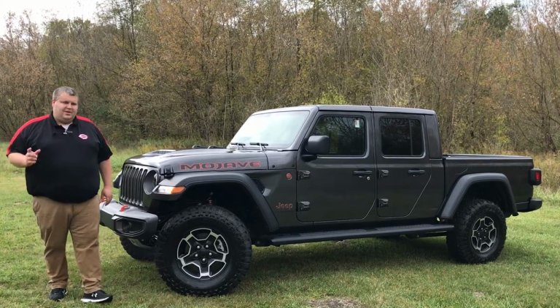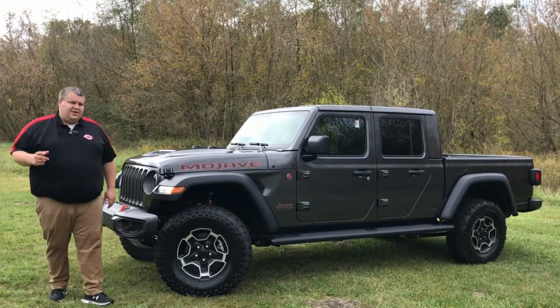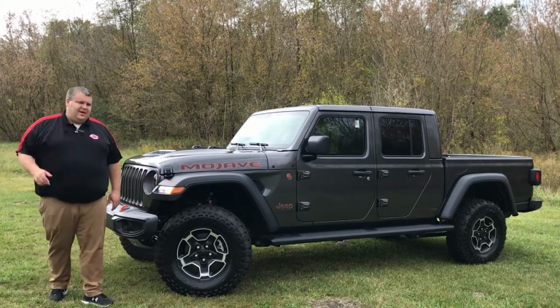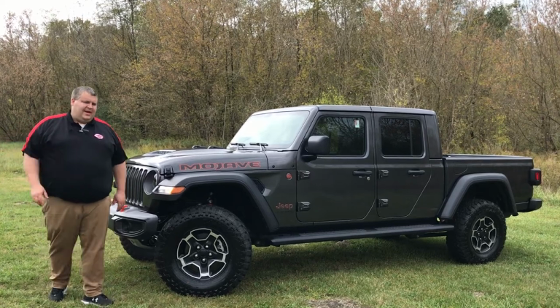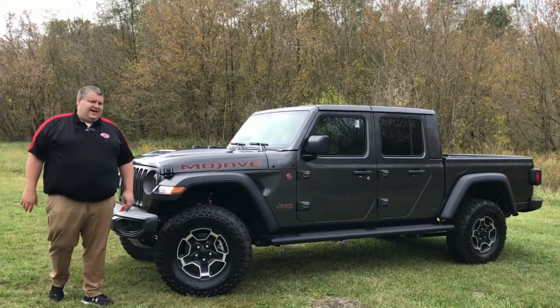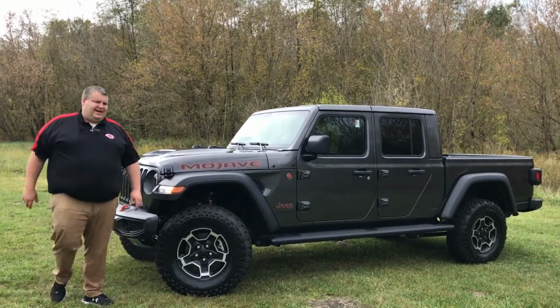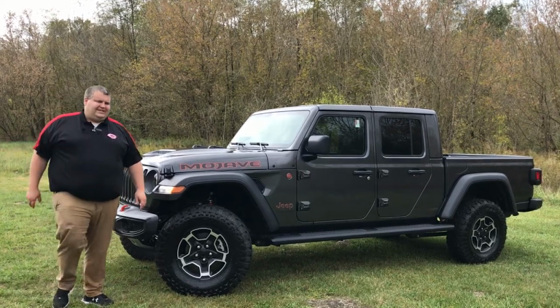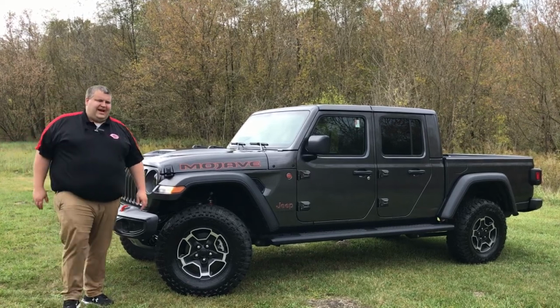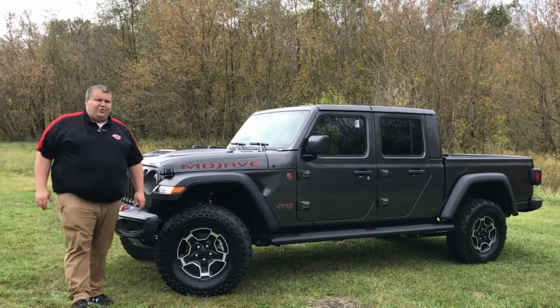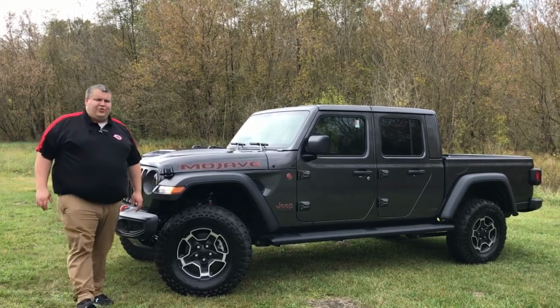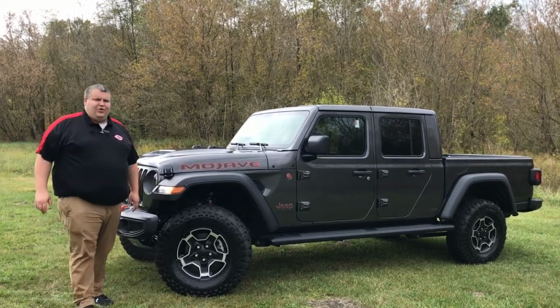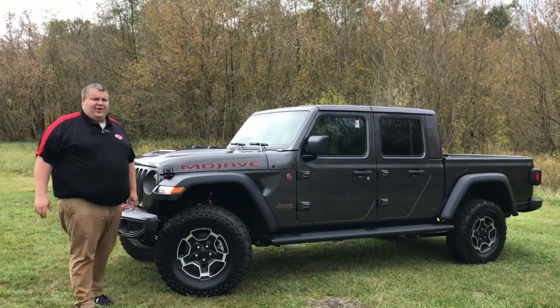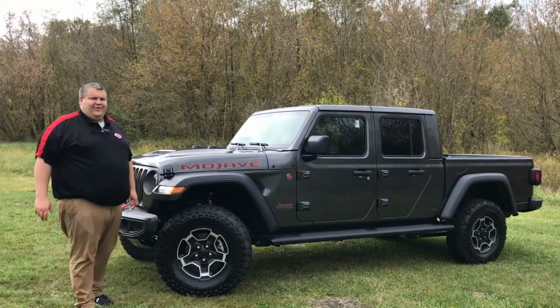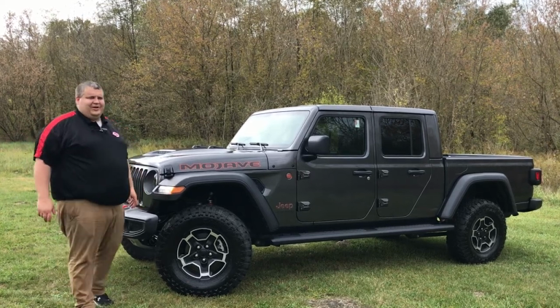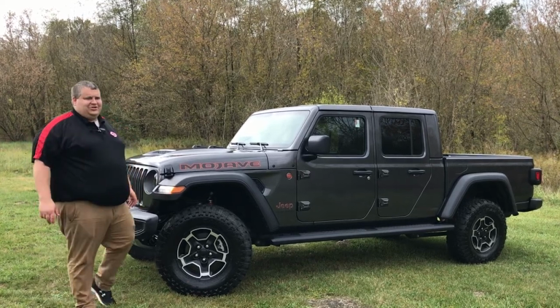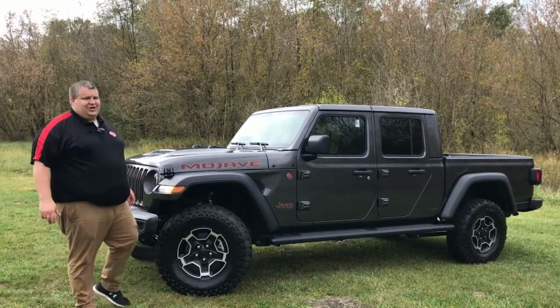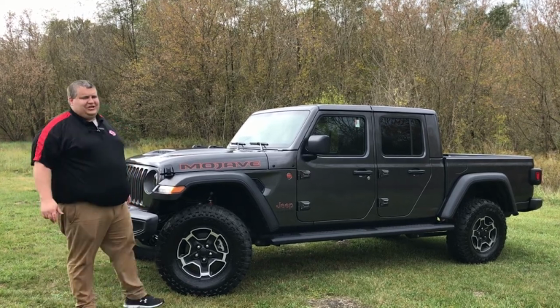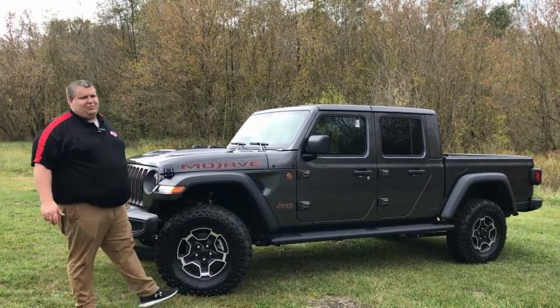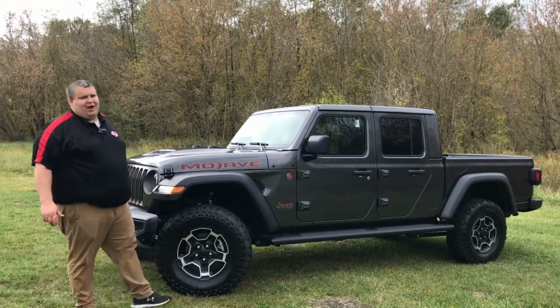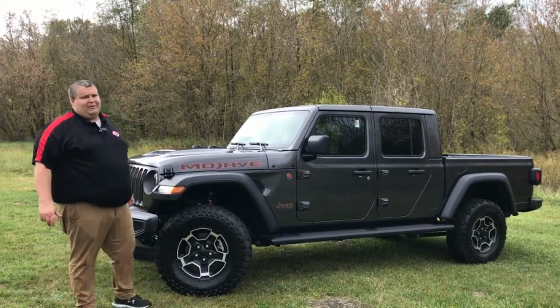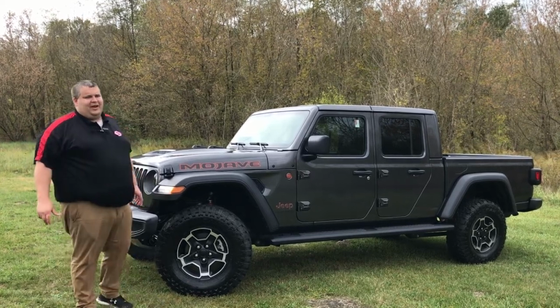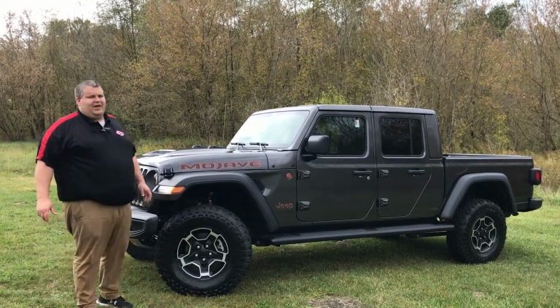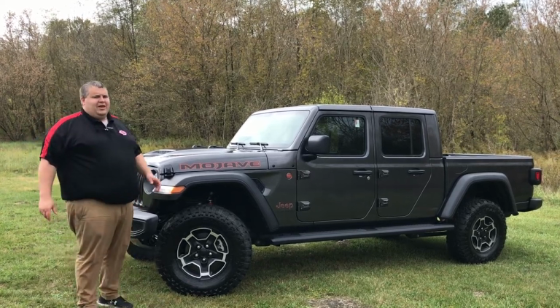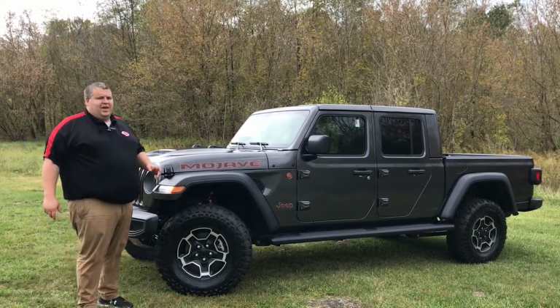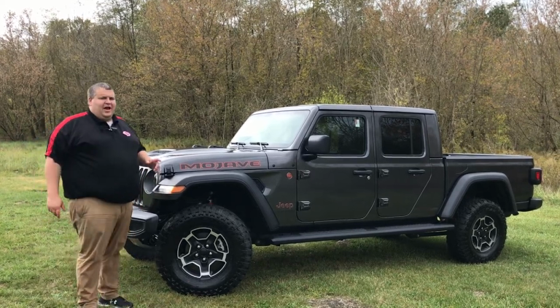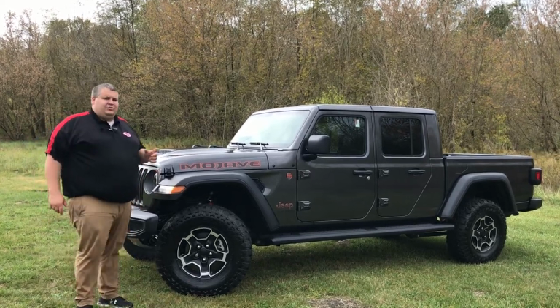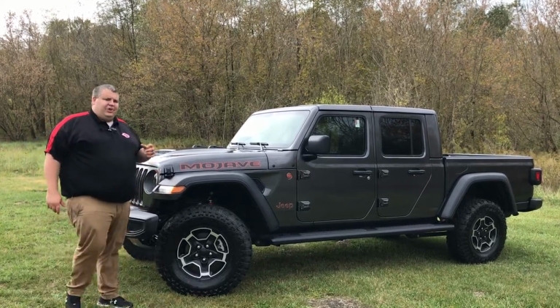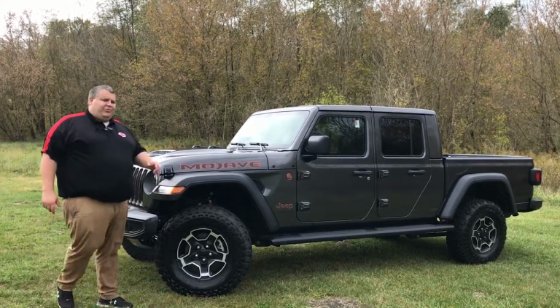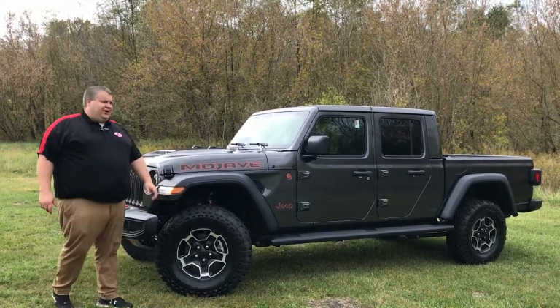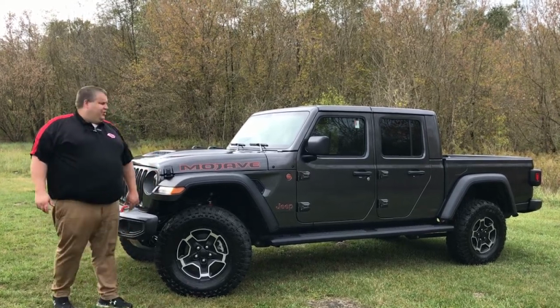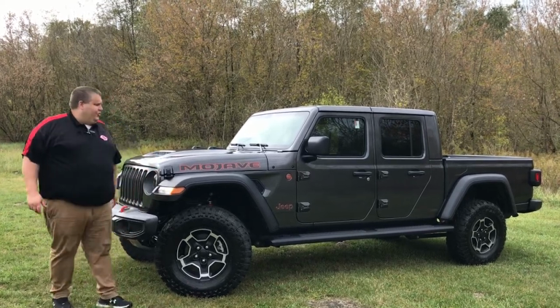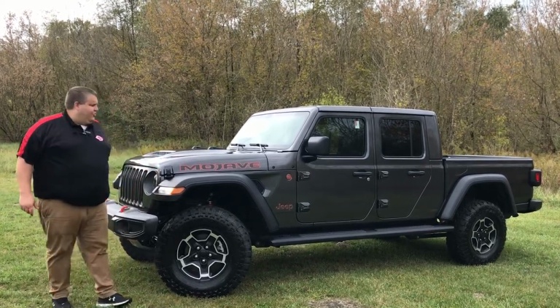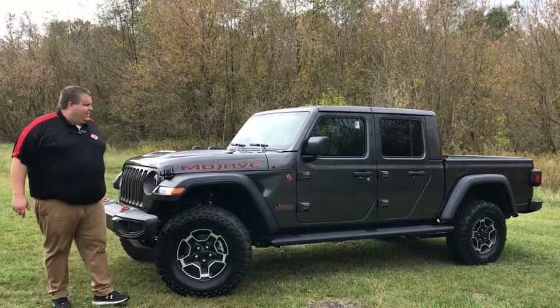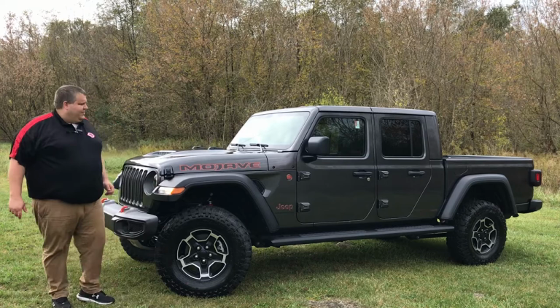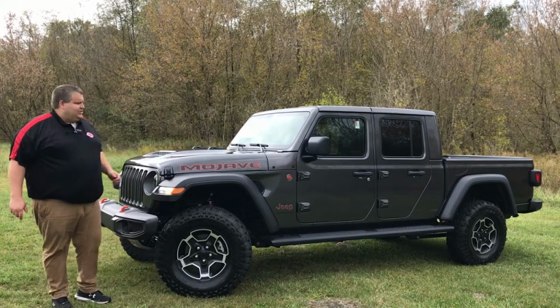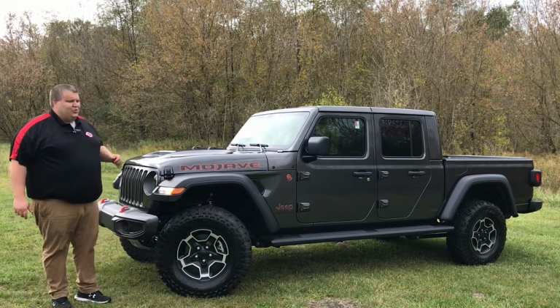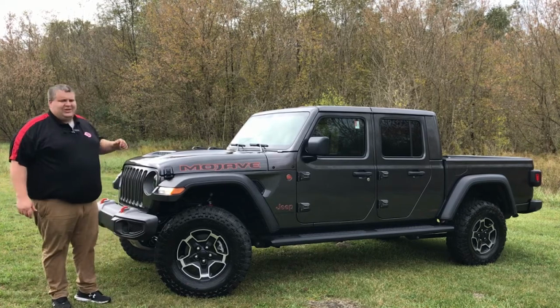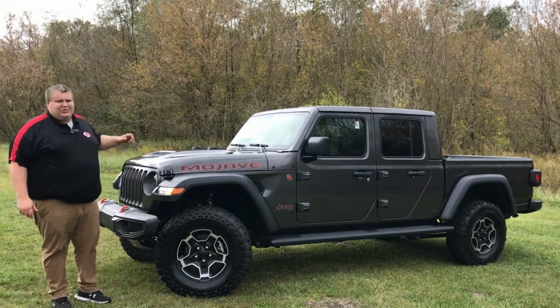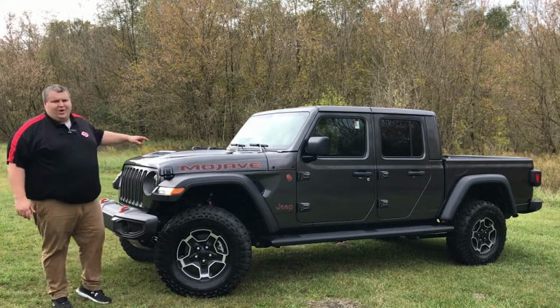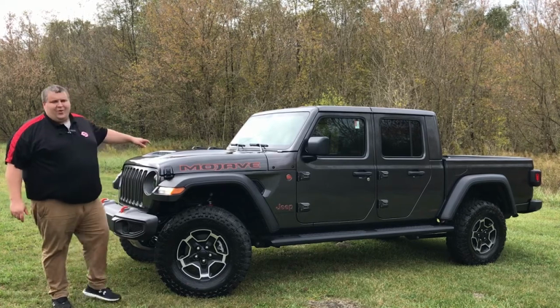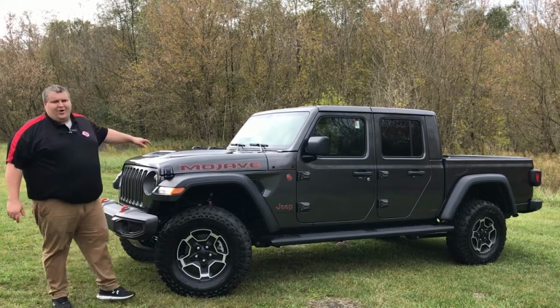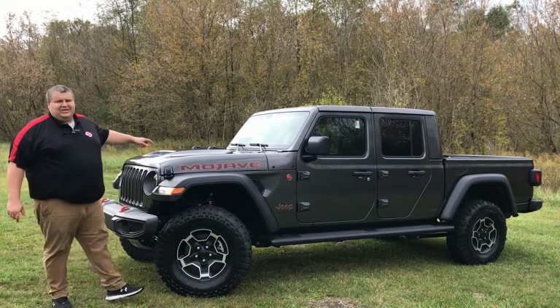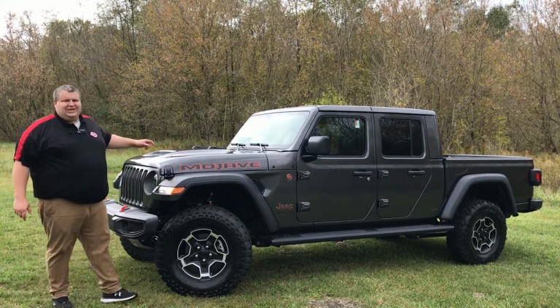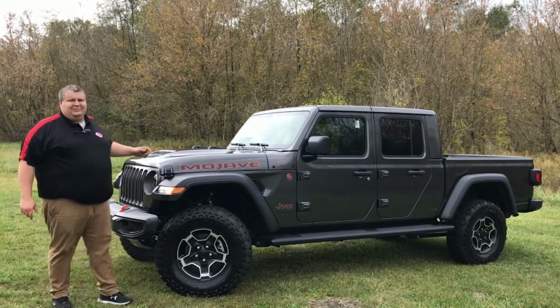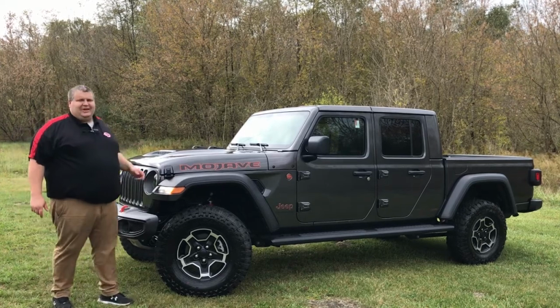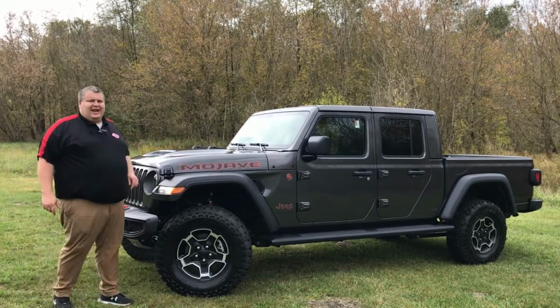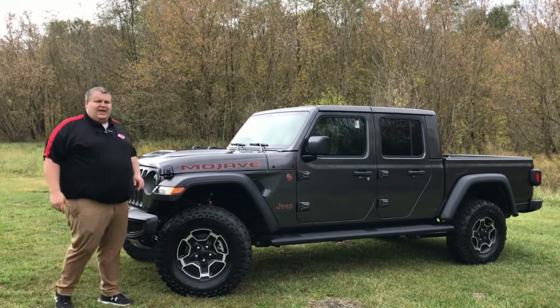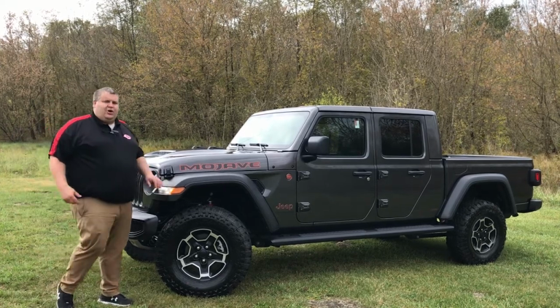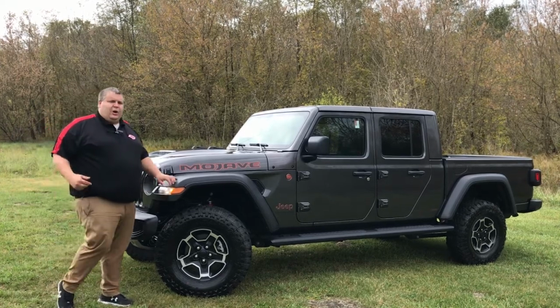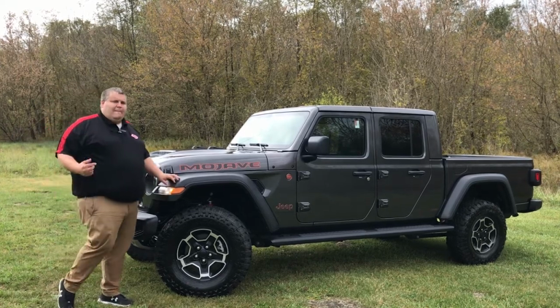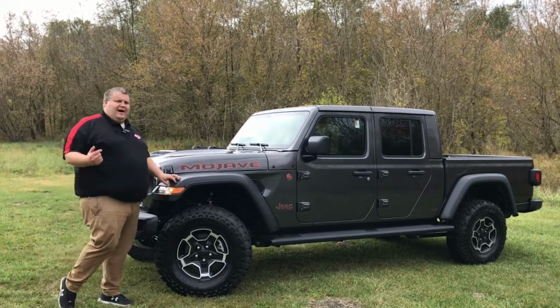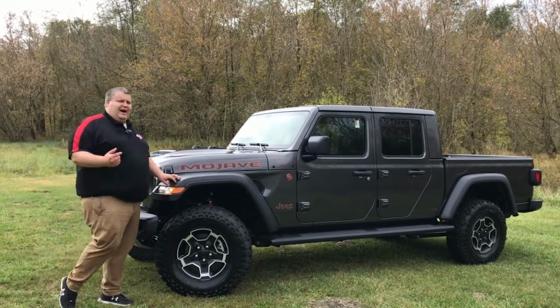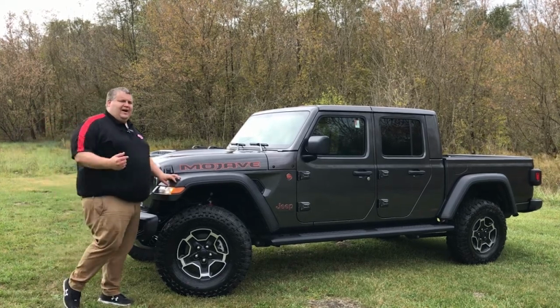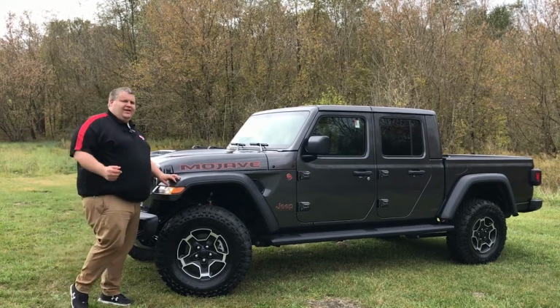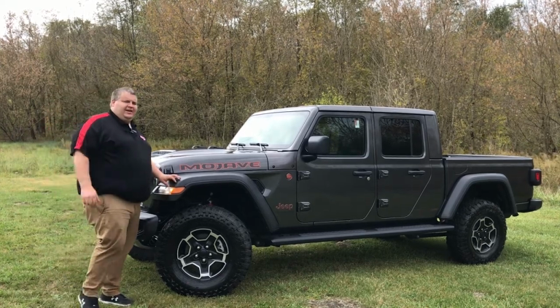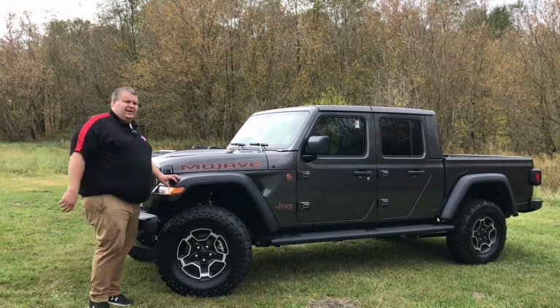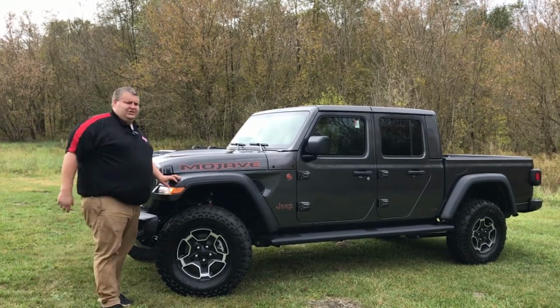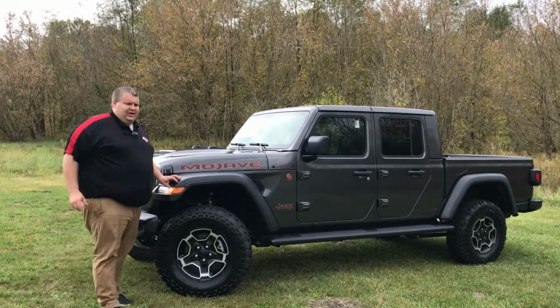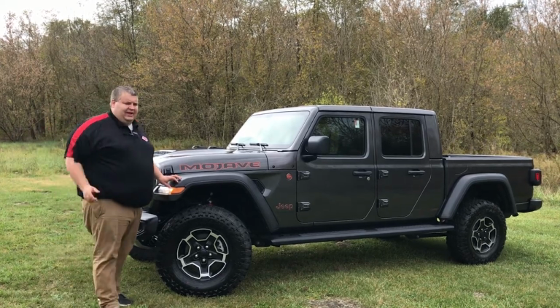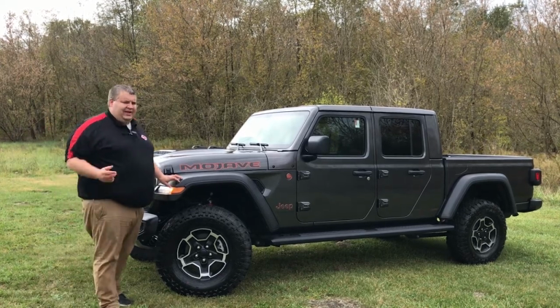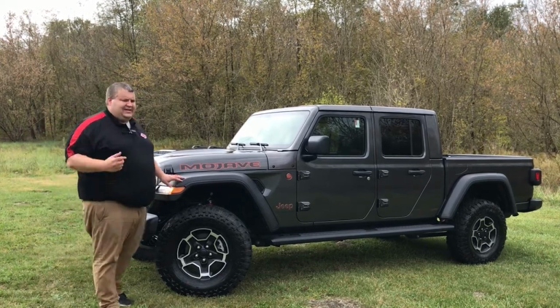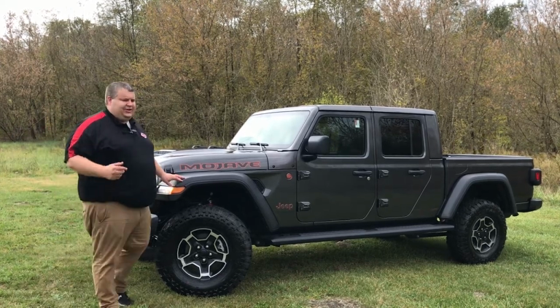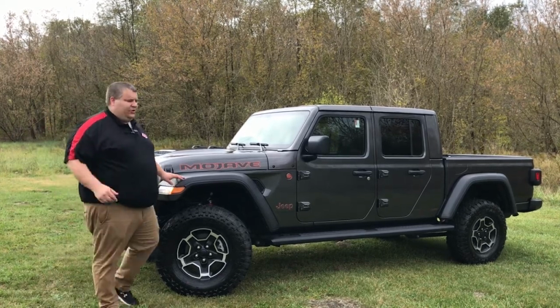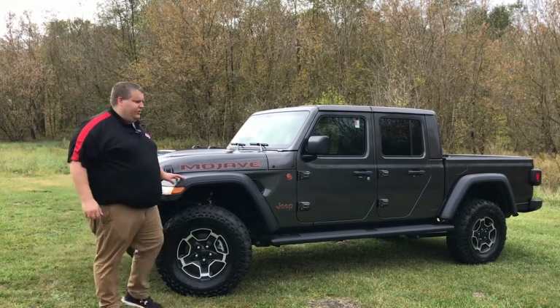Hey guys, Tyler with Hugh White Chrysler Dodge Jeep Ram today. I want to bring to you the 2021 Jeep Gladiator Mojave Edition. Let's get to it.